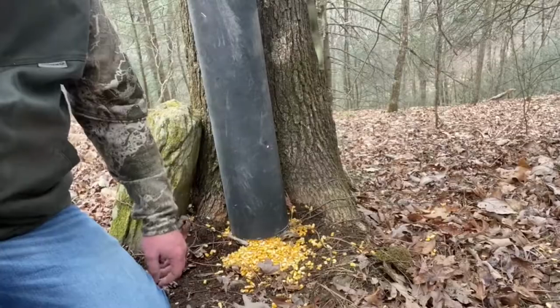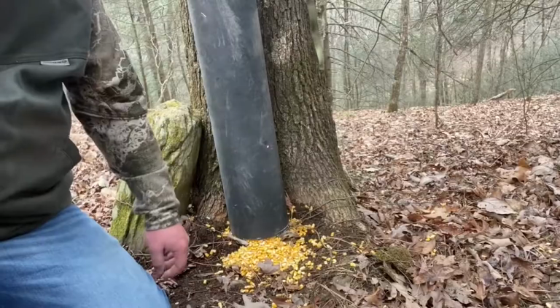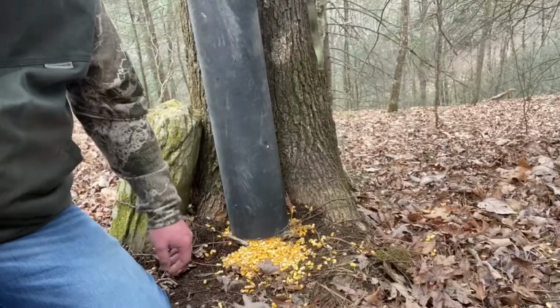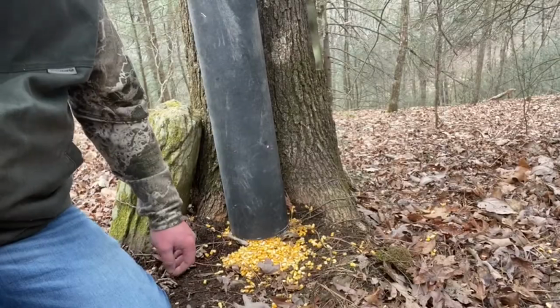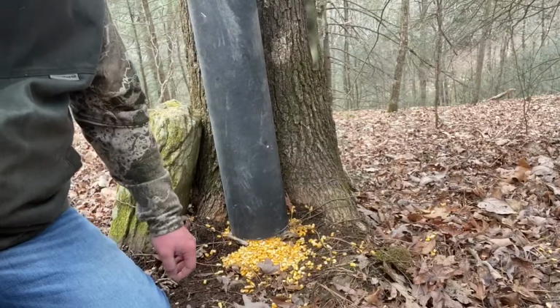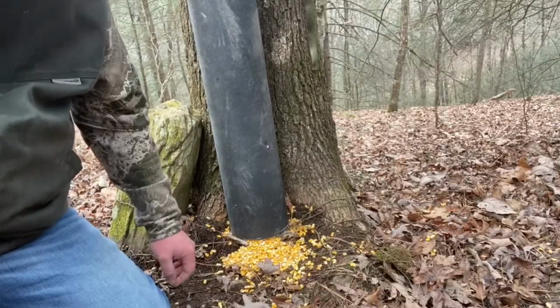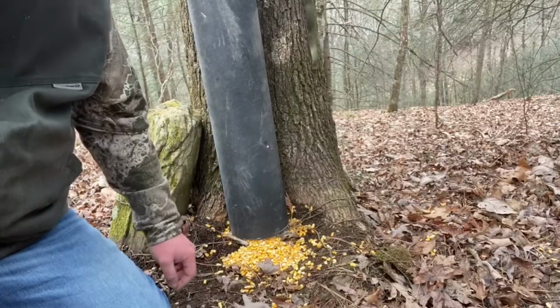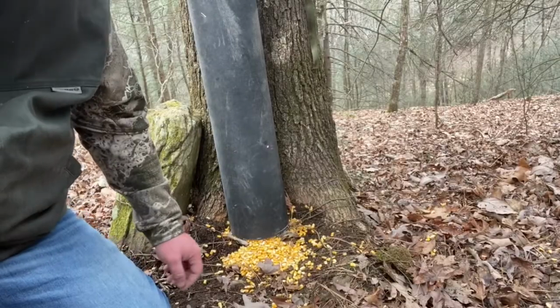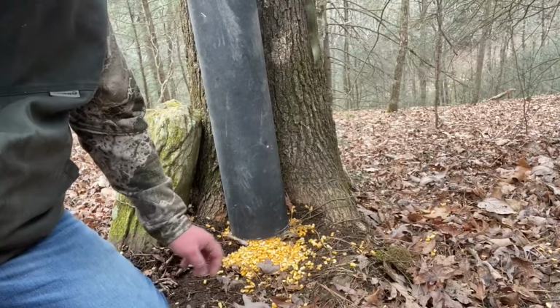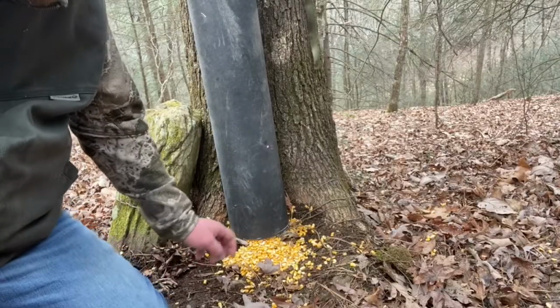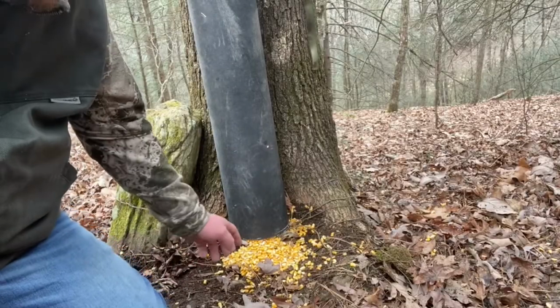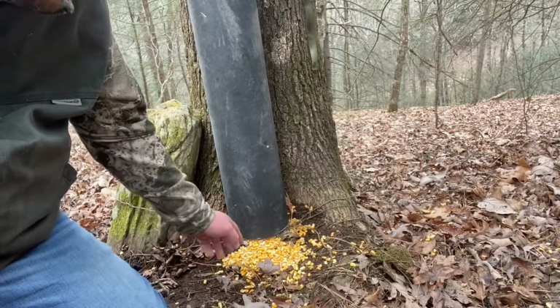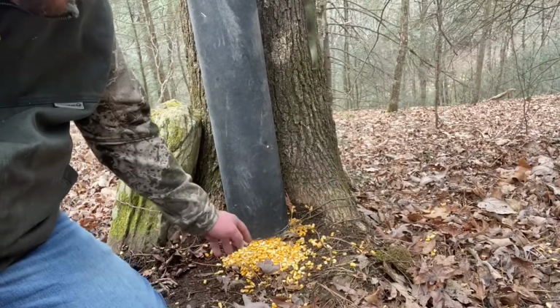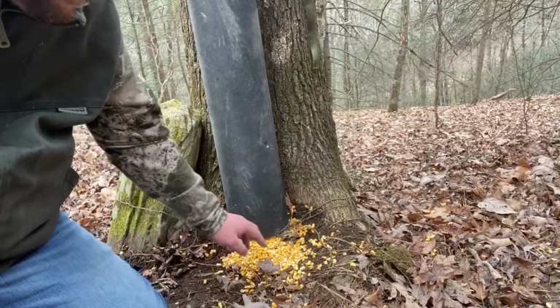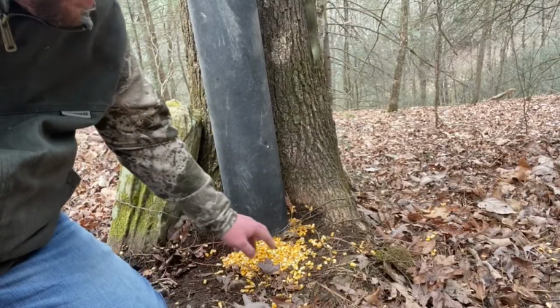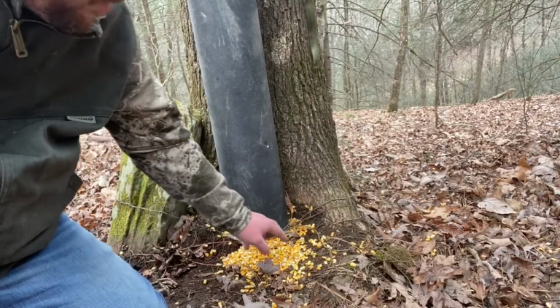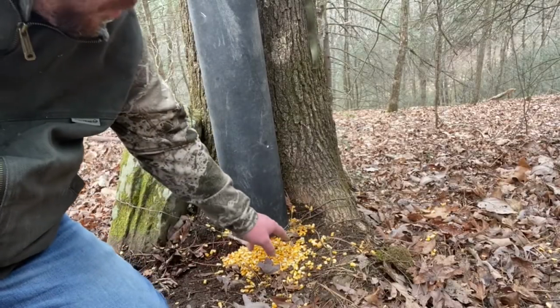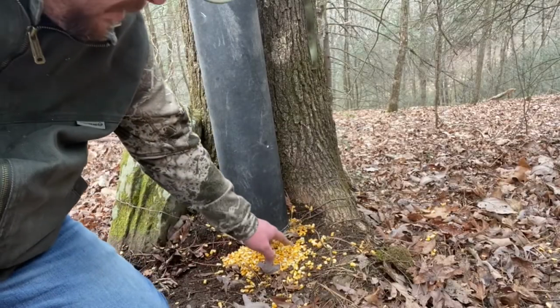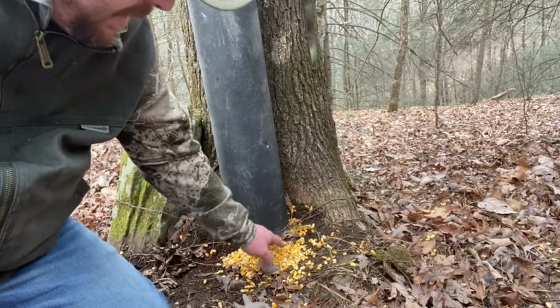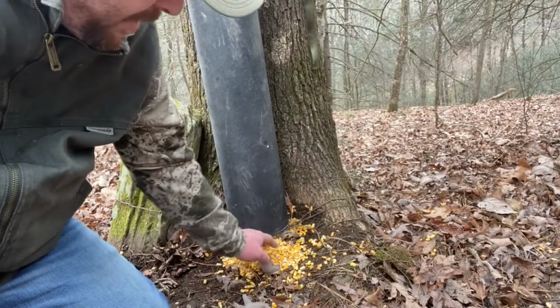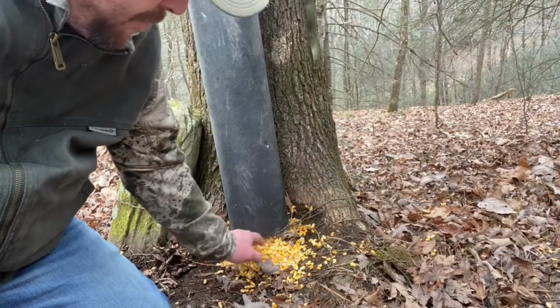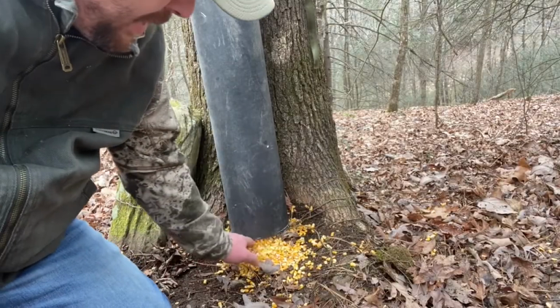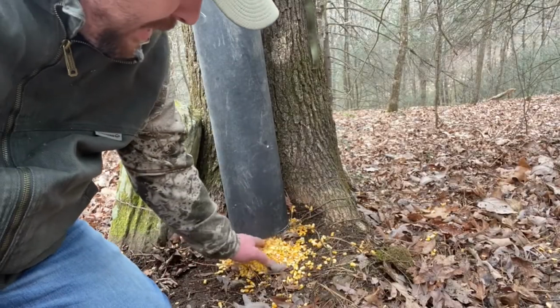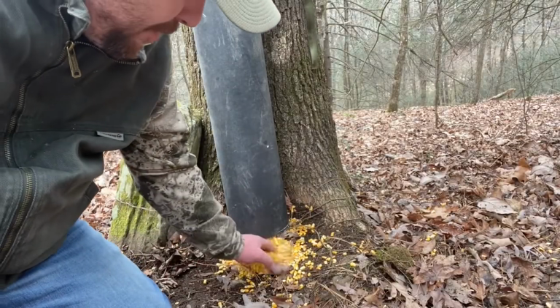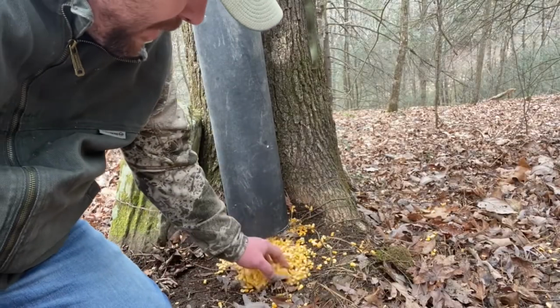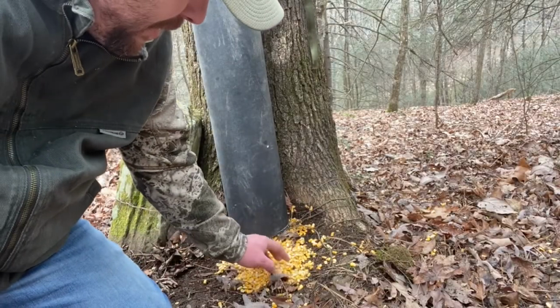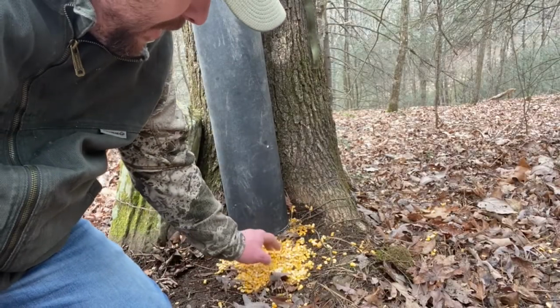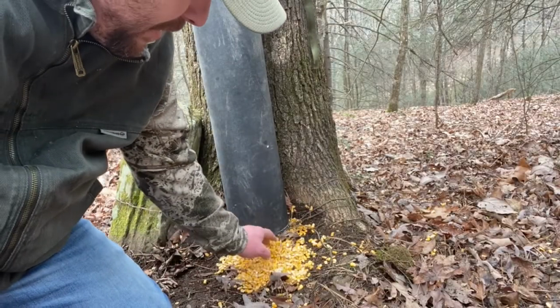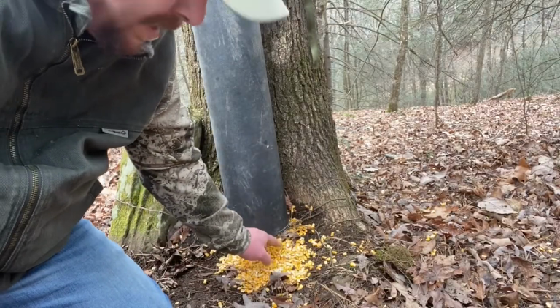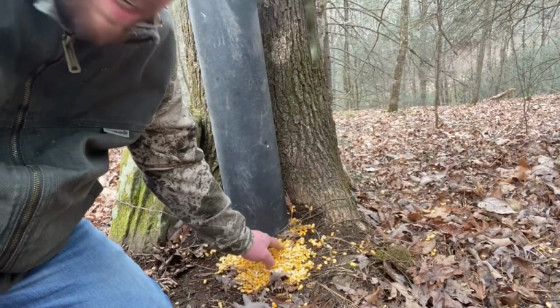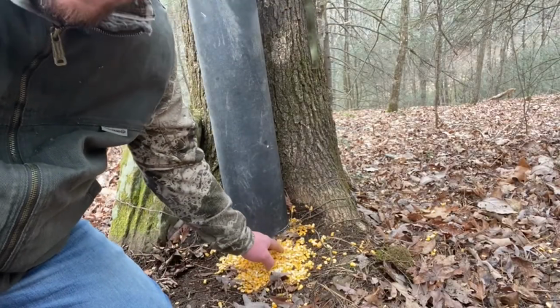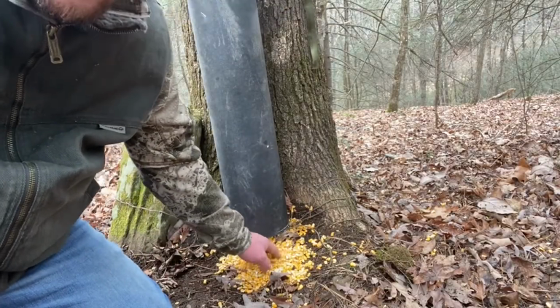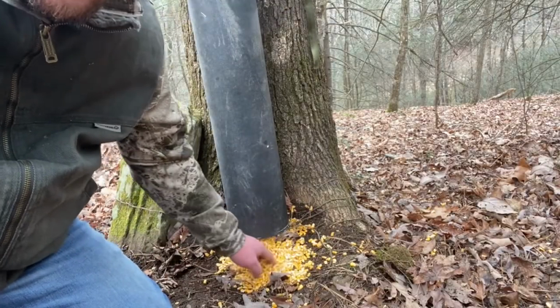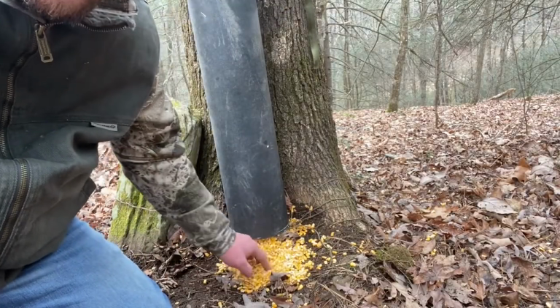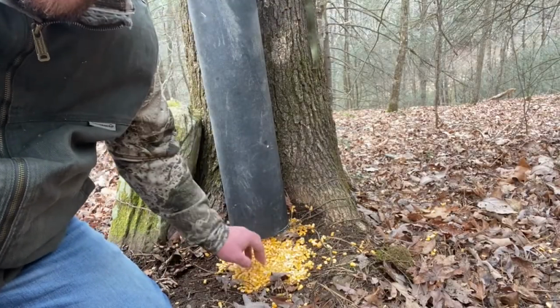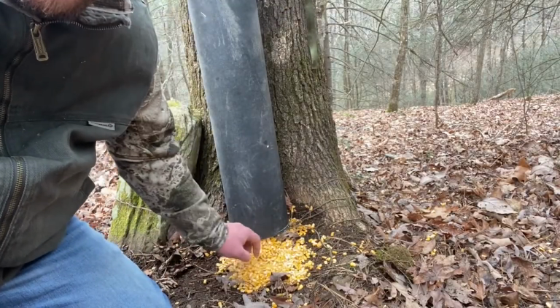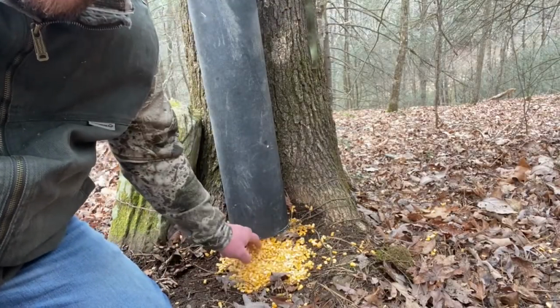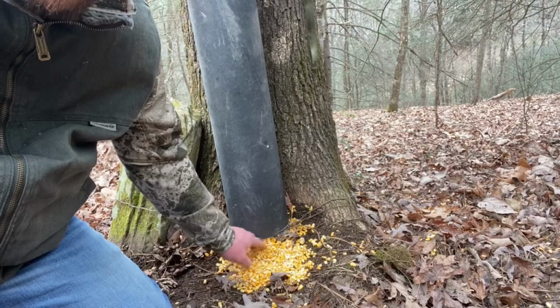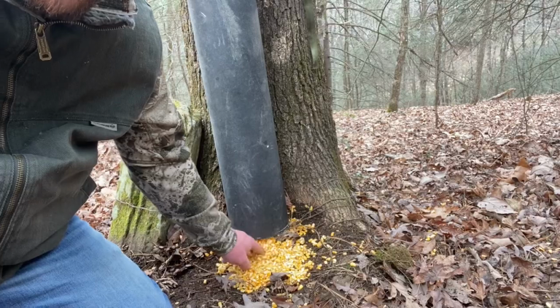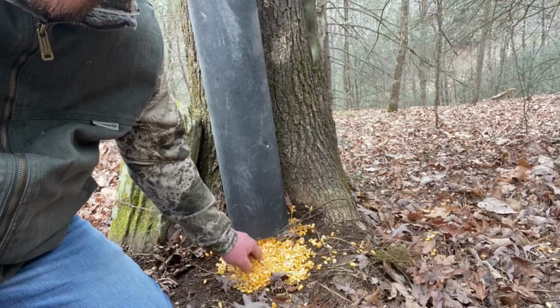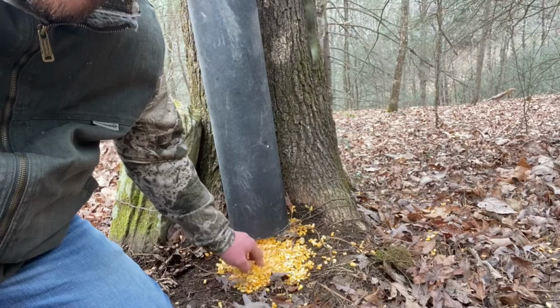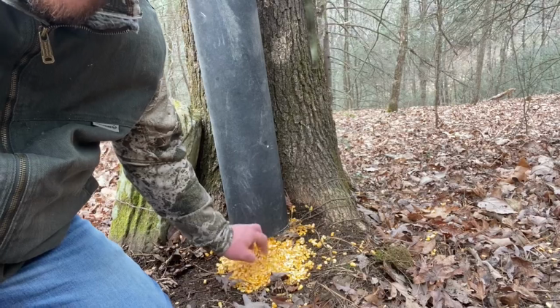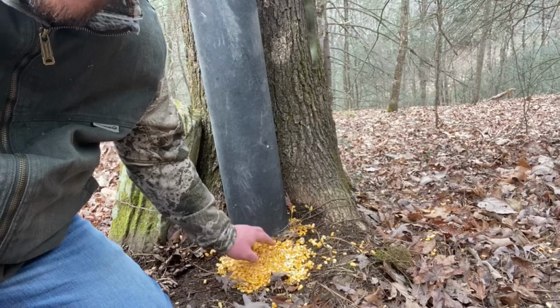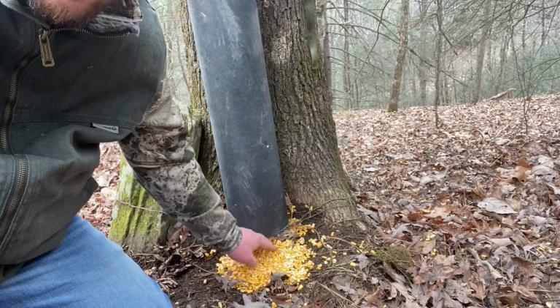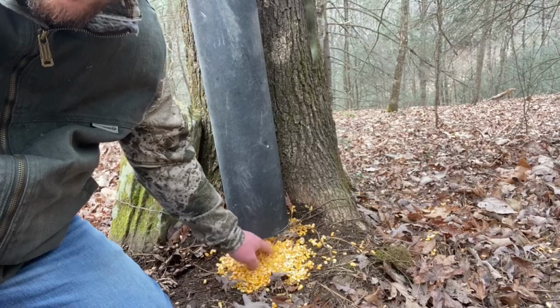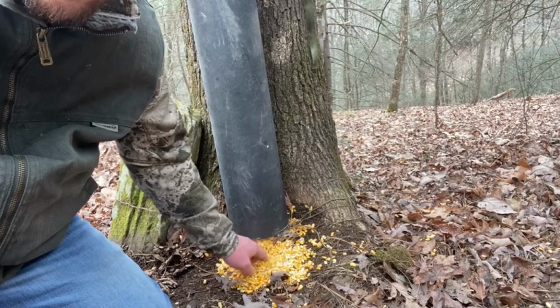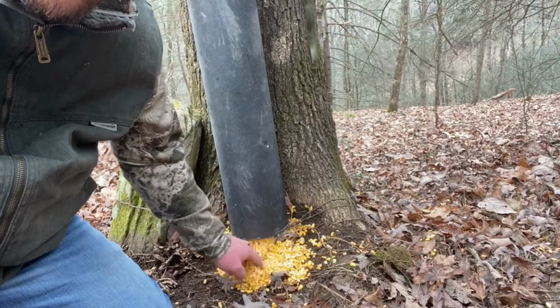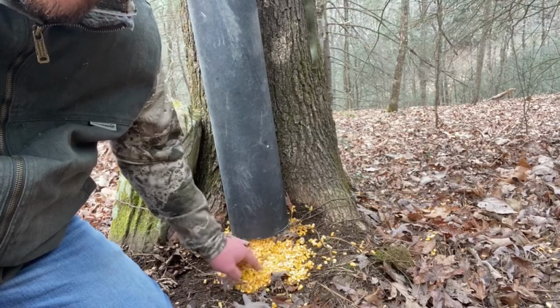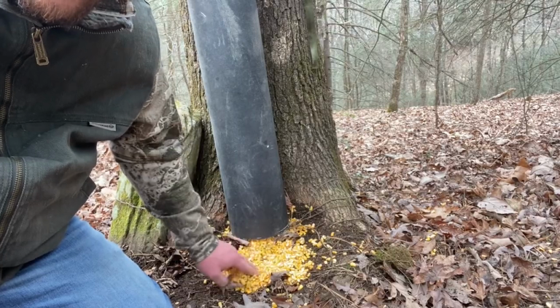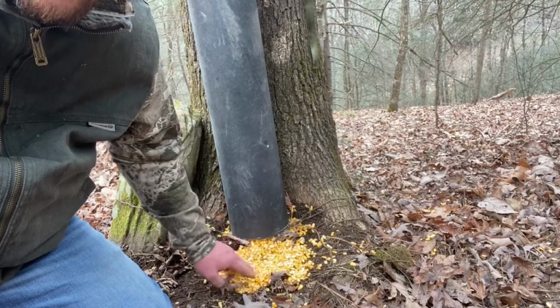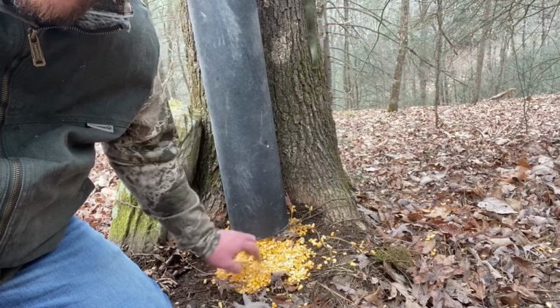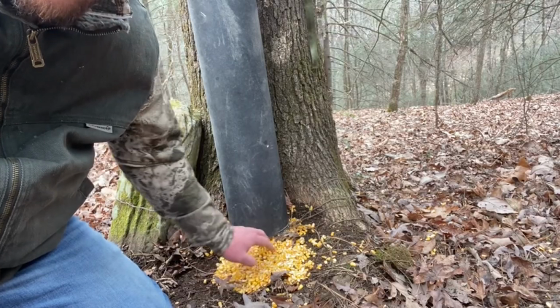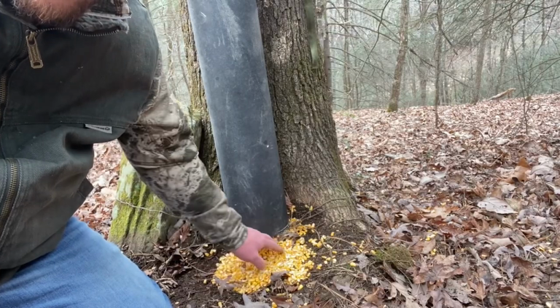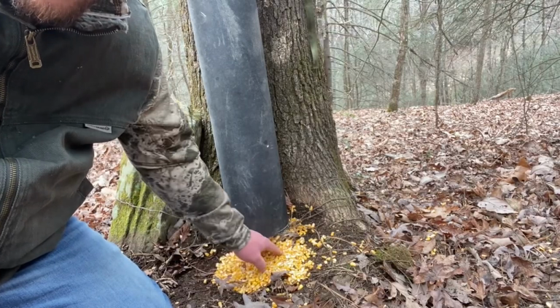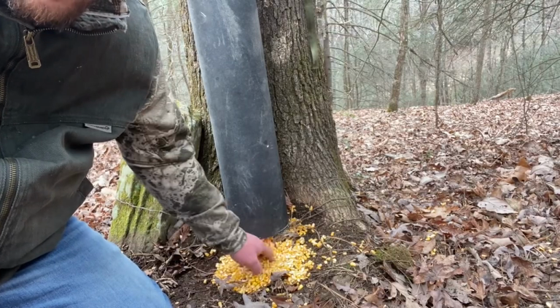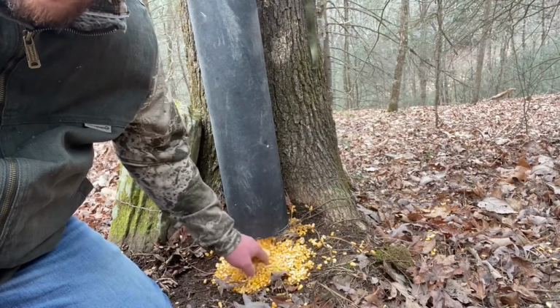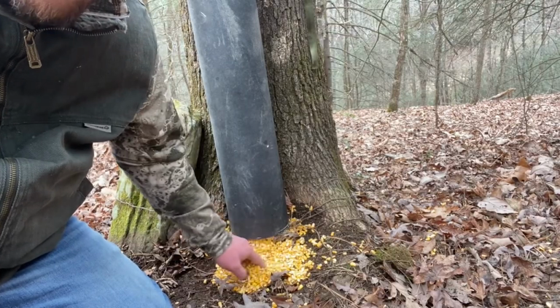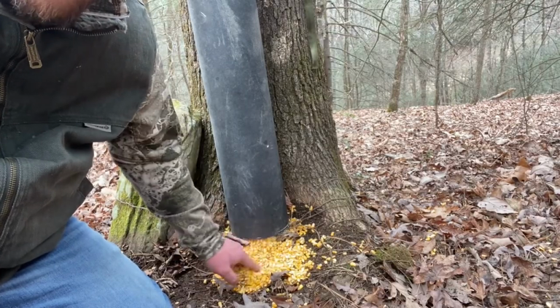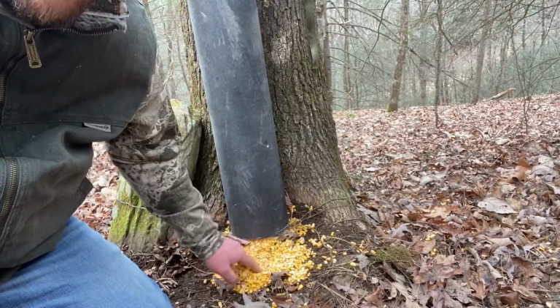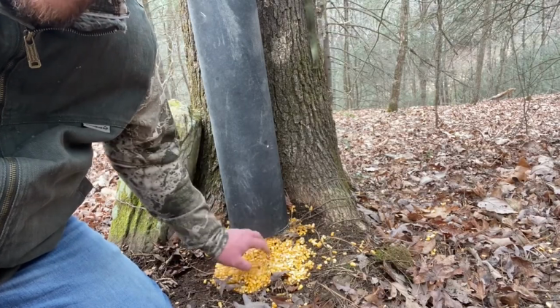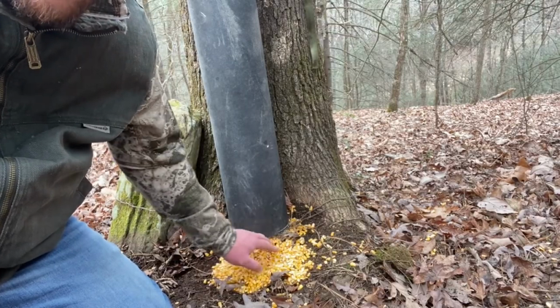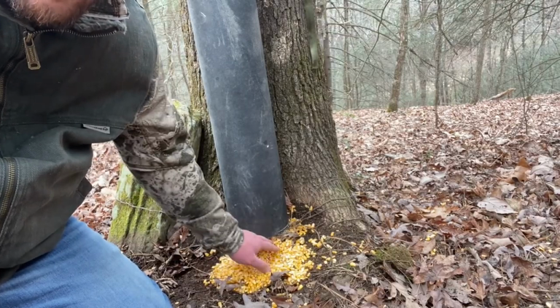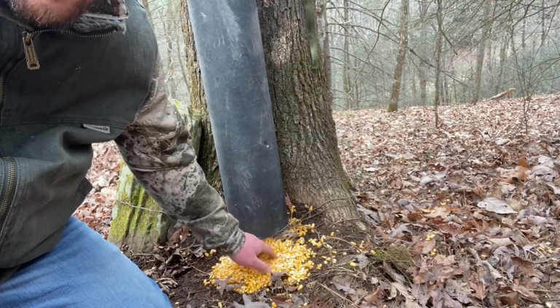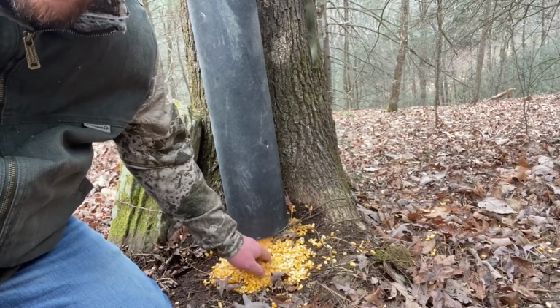So as you can see, just like the corrugated pipe, as they come and get it, you can see how it falls down.